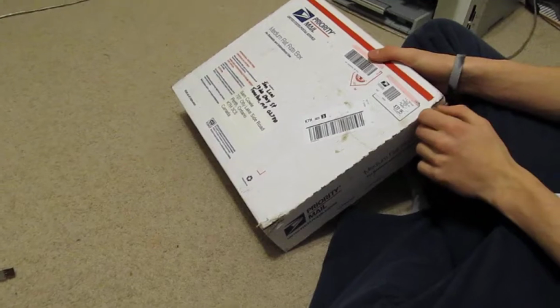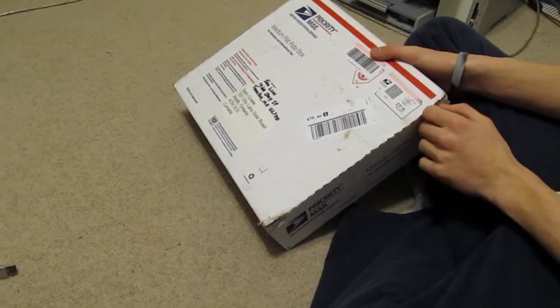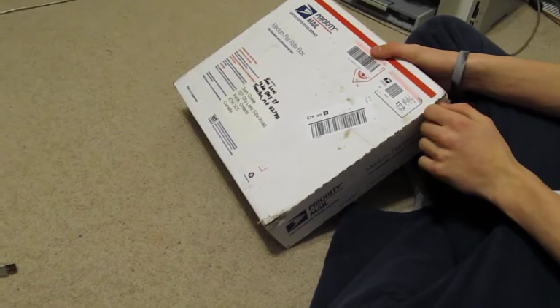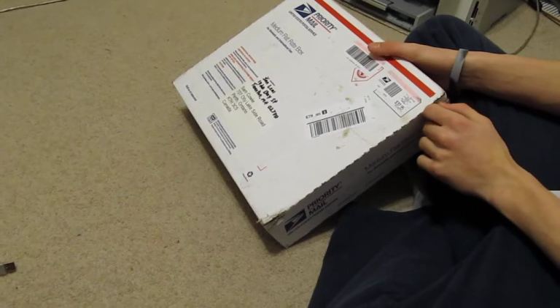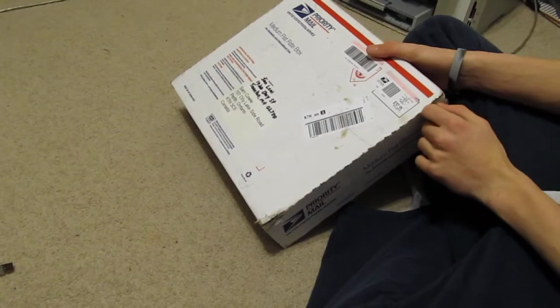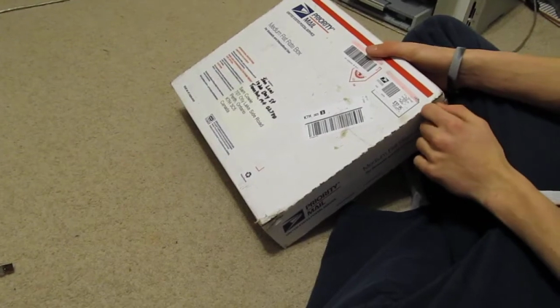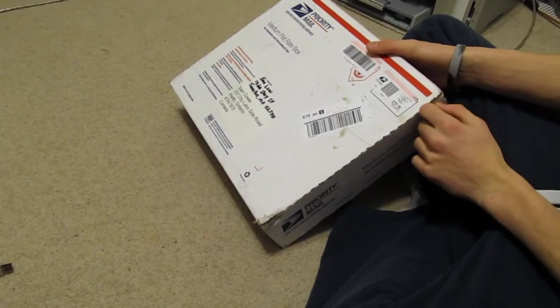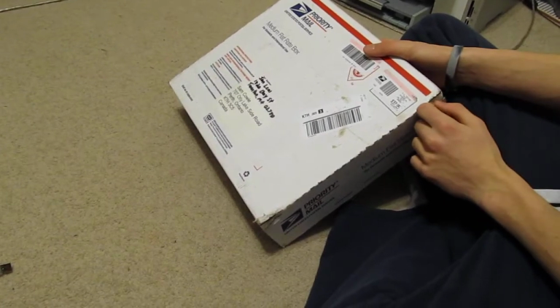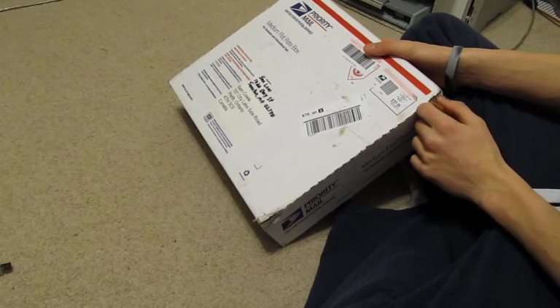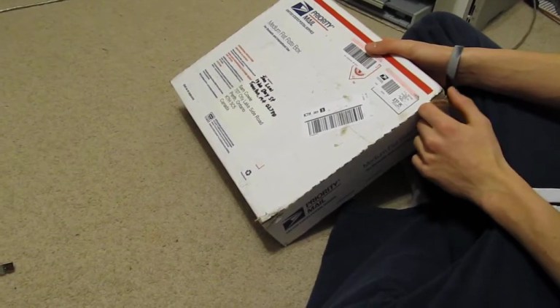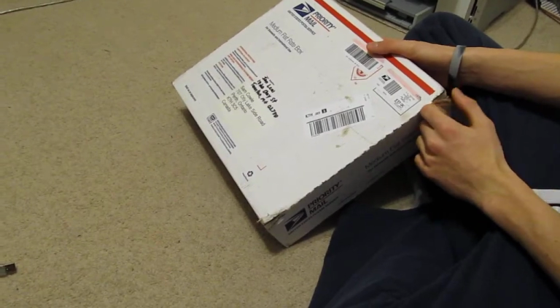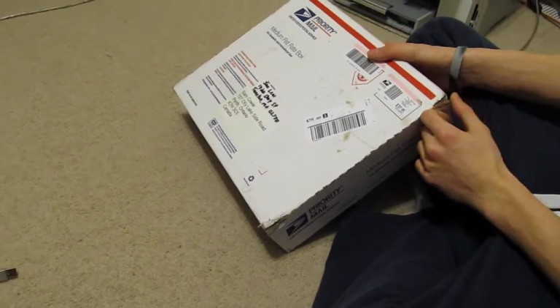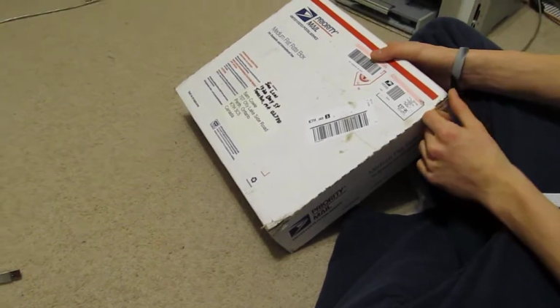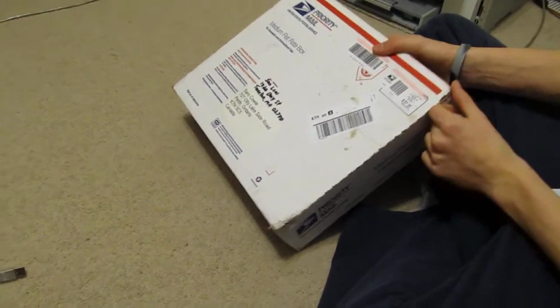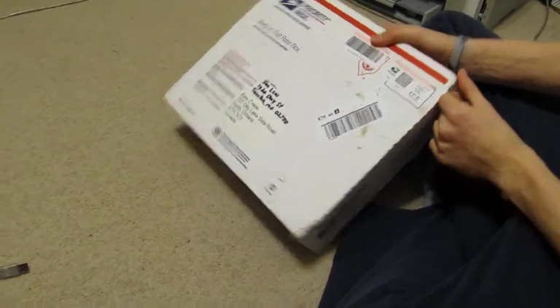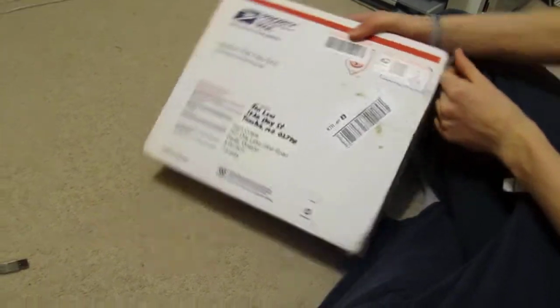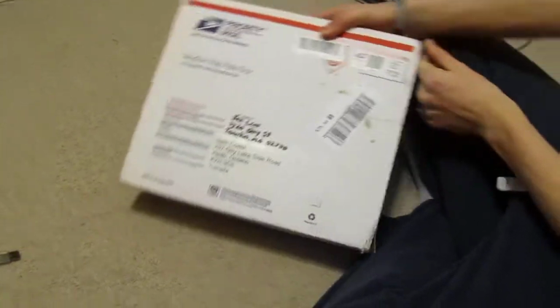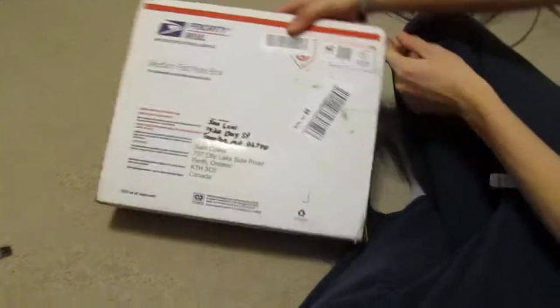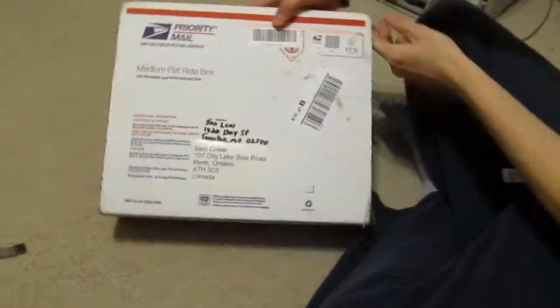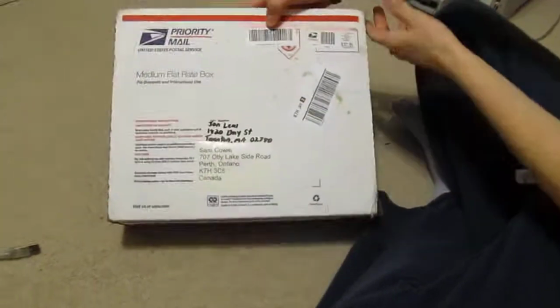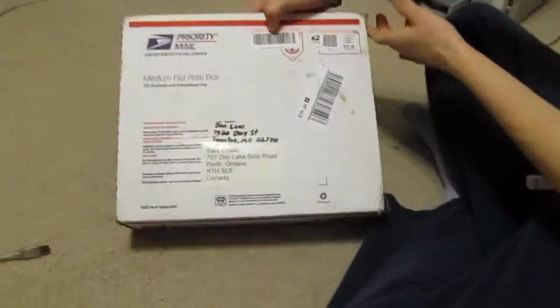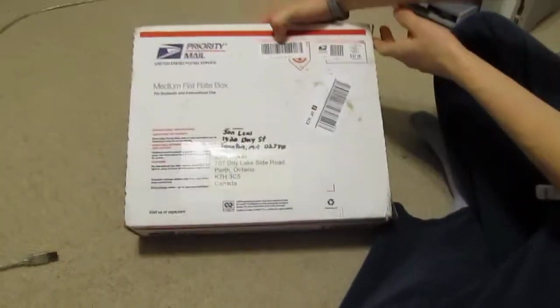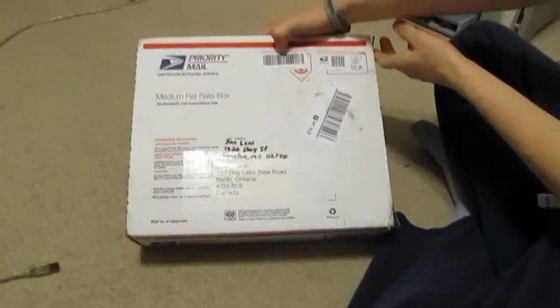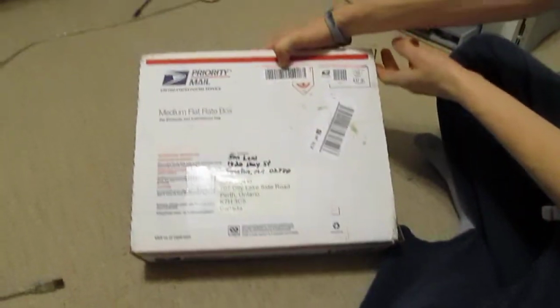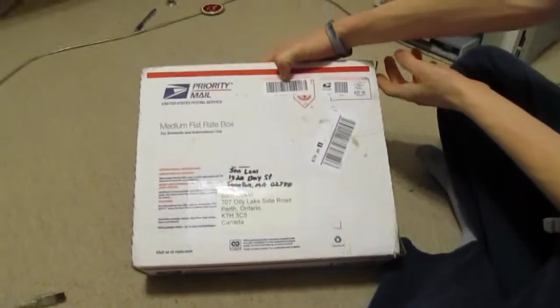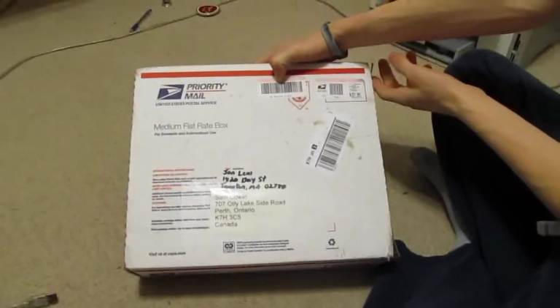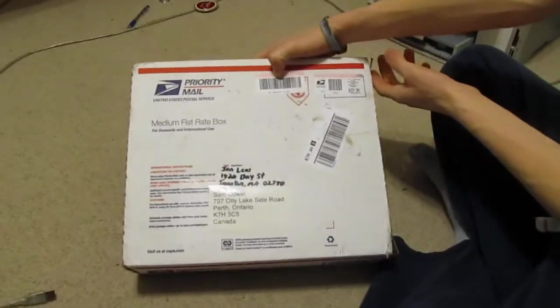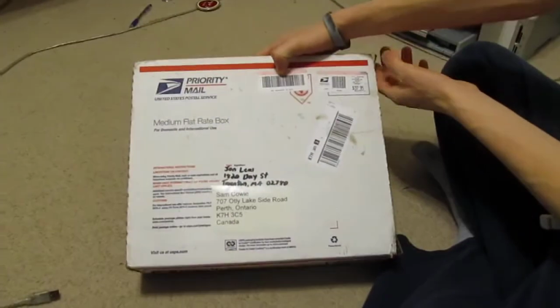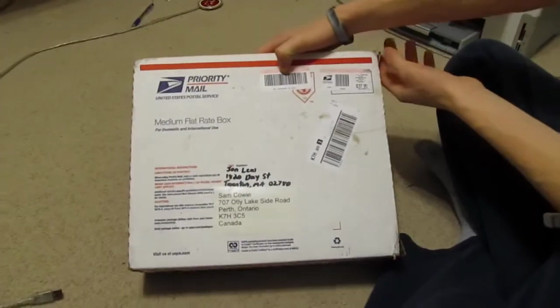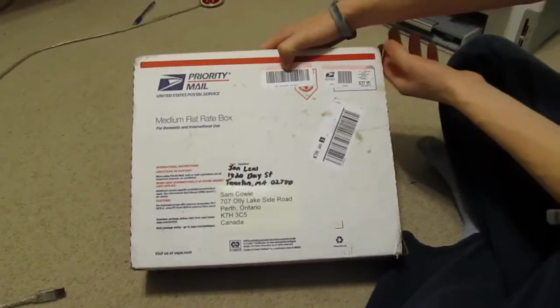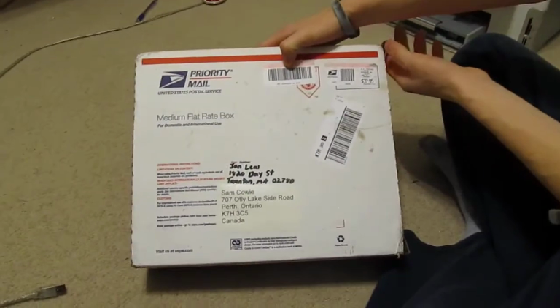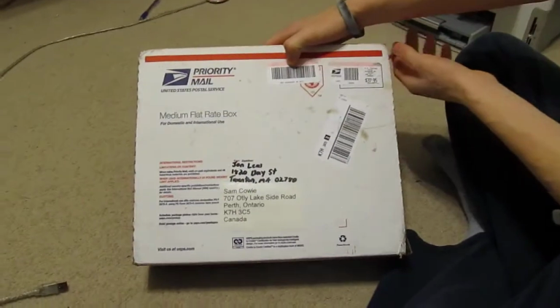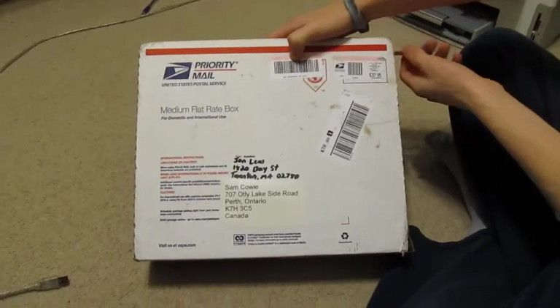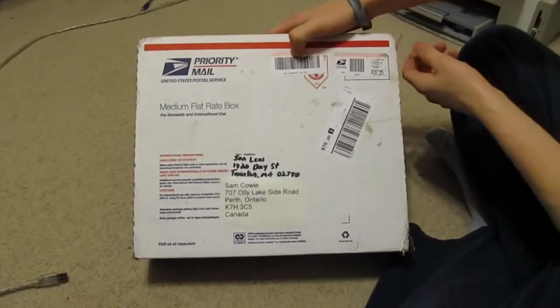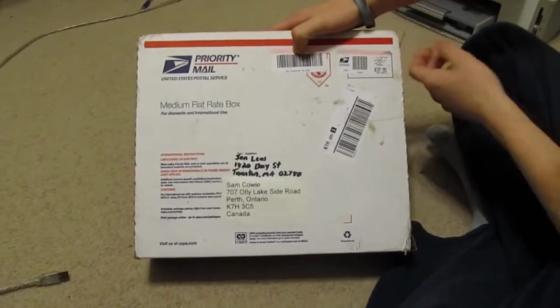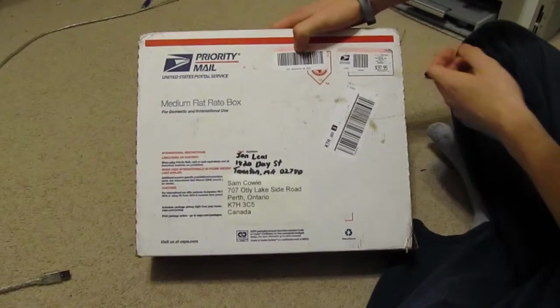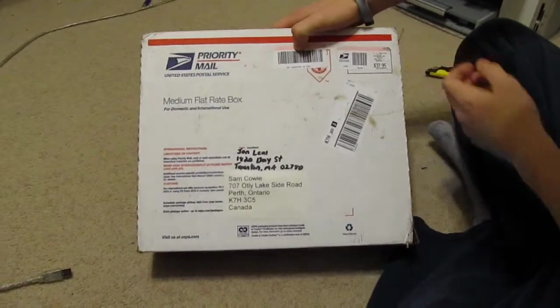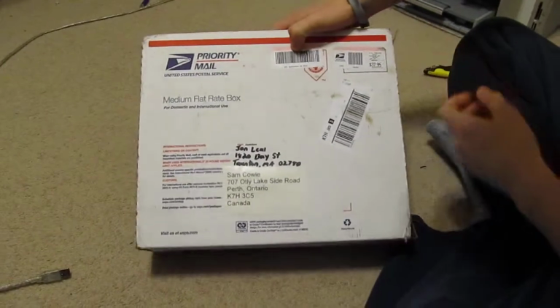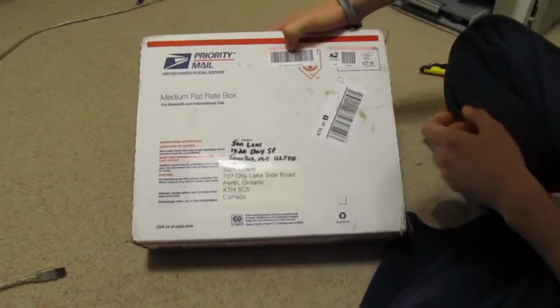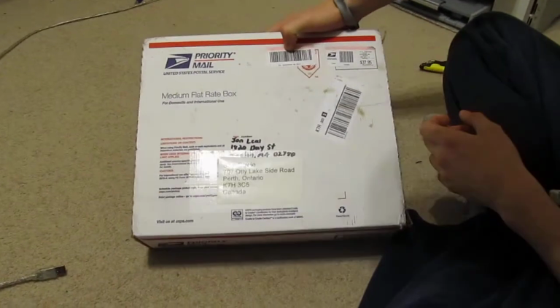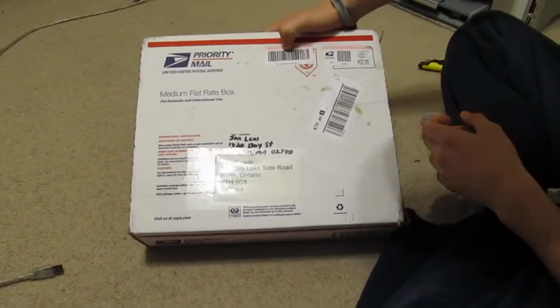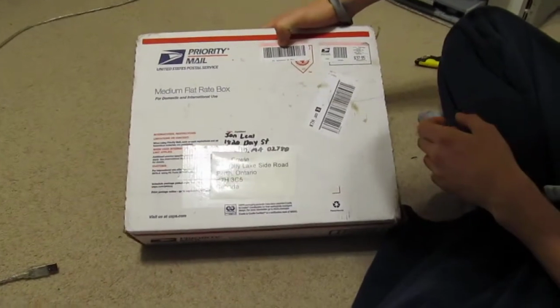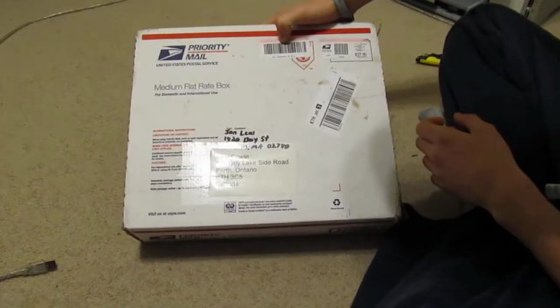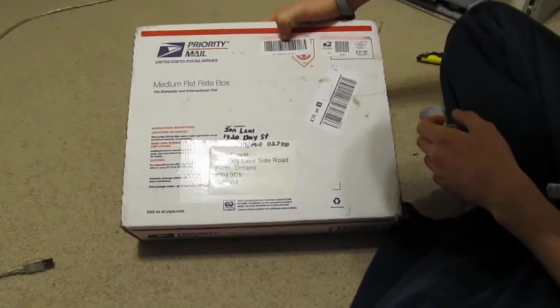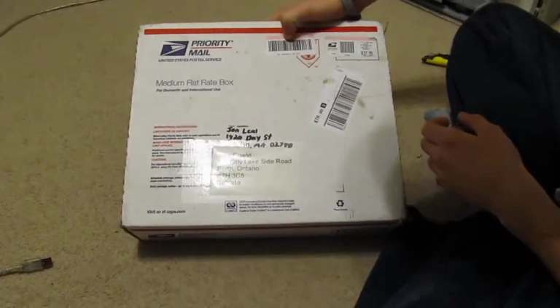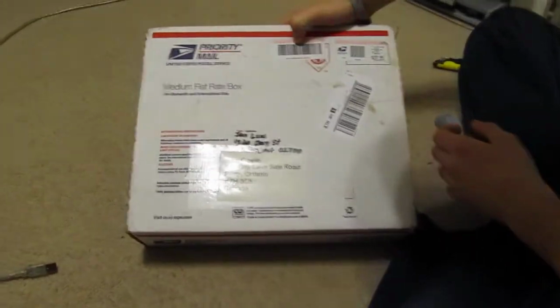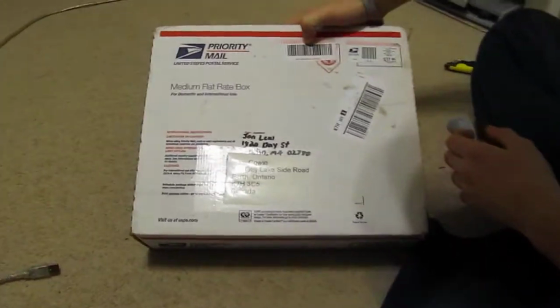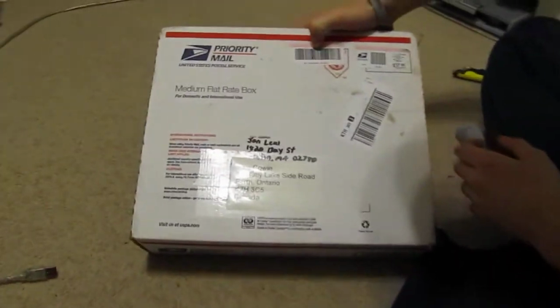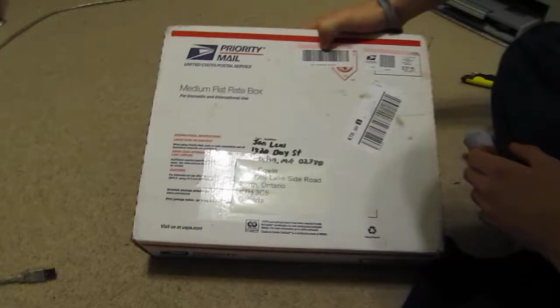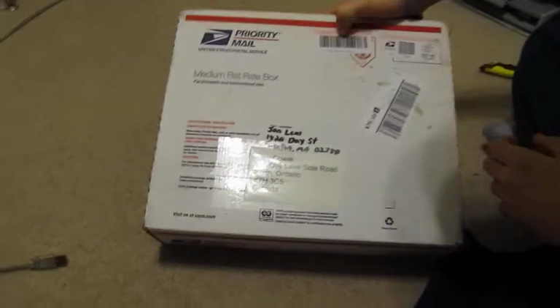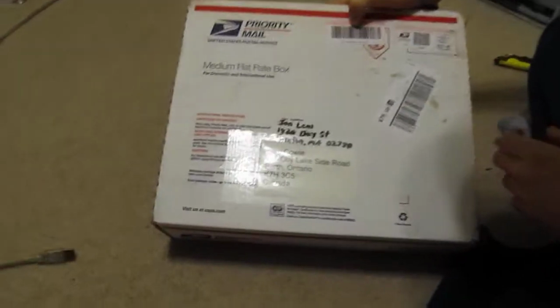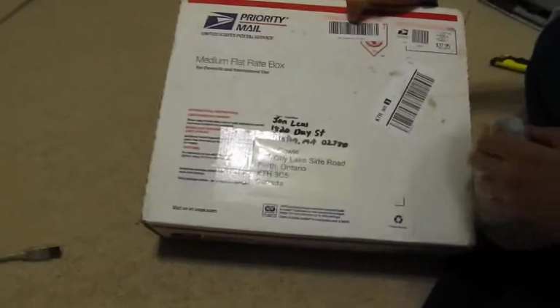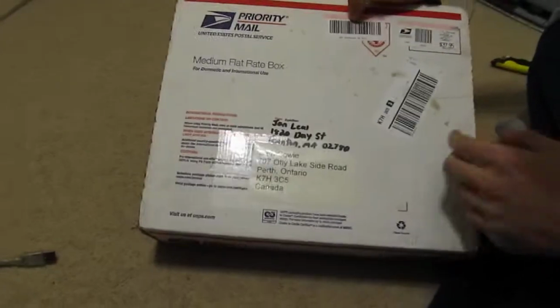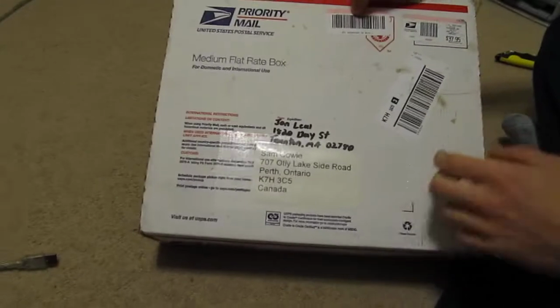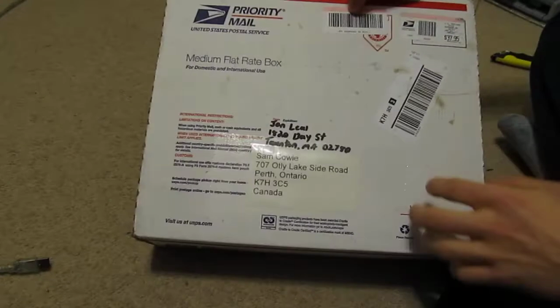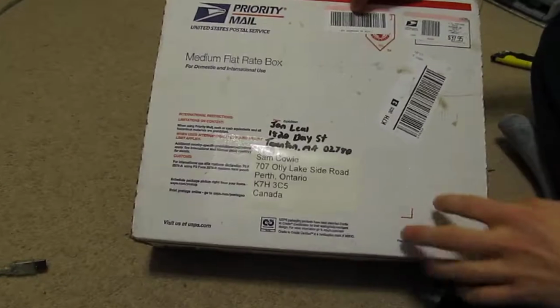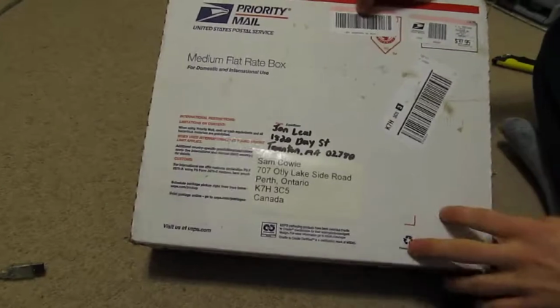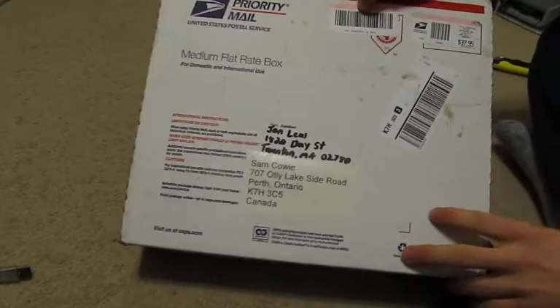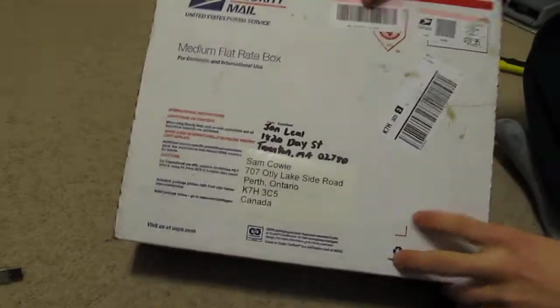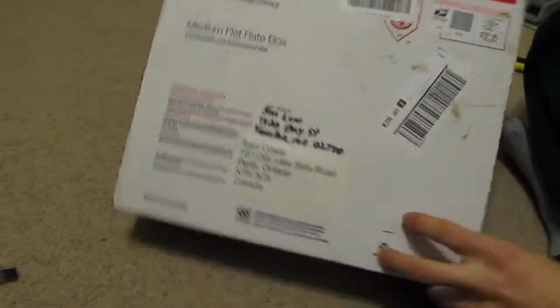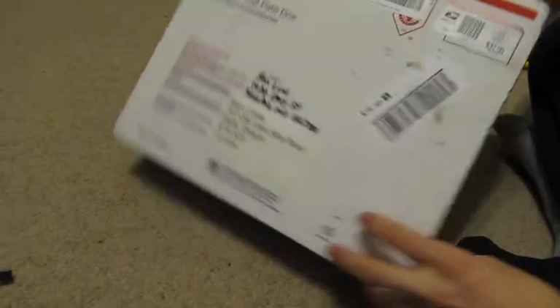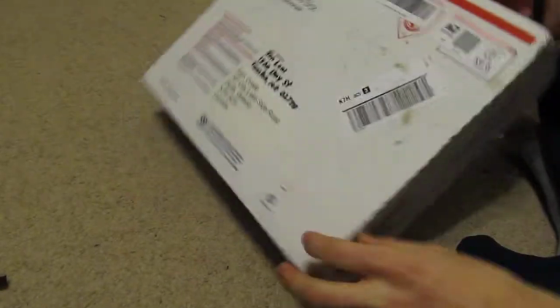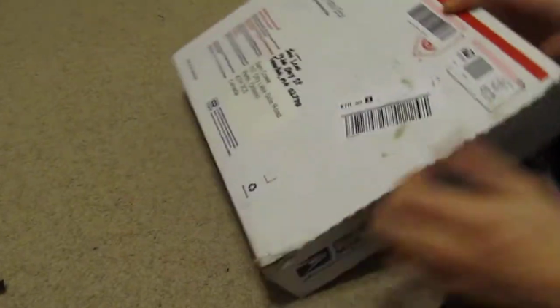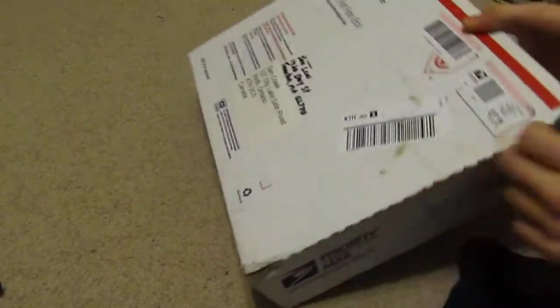Hey guys, BDDLF101, got a package in the mail all the way from somewhere — Massachusetts I think.